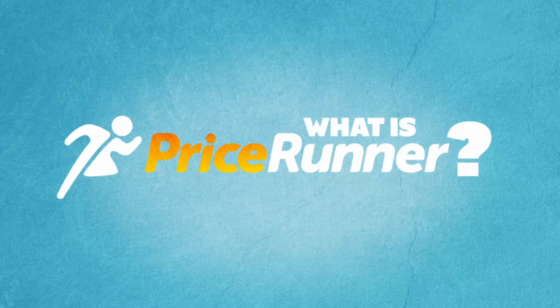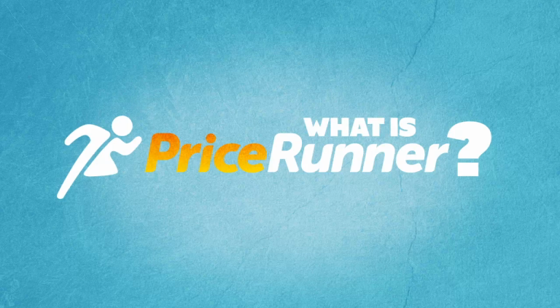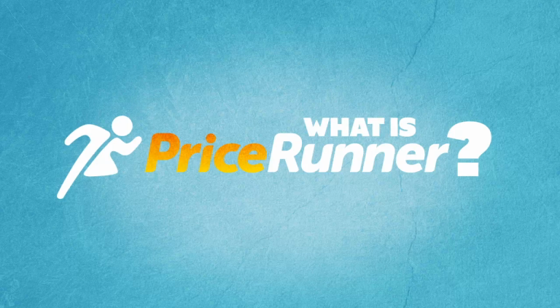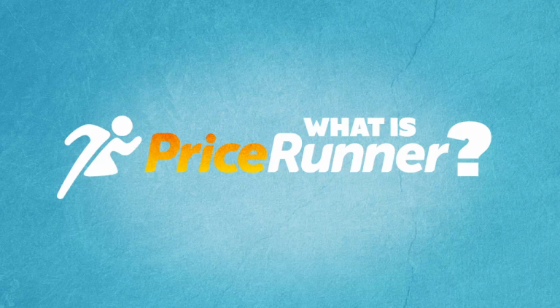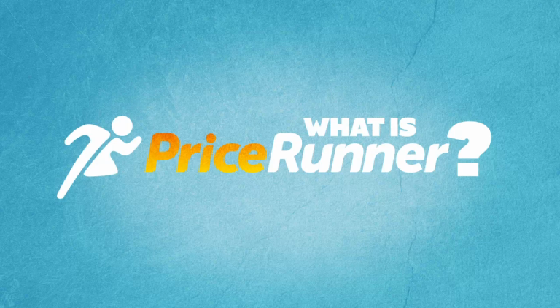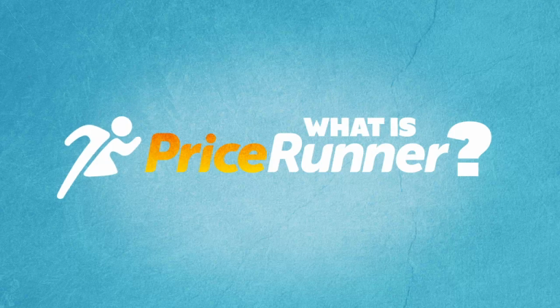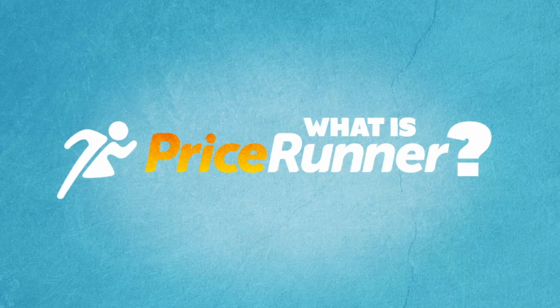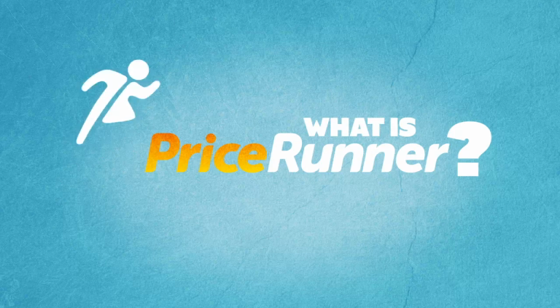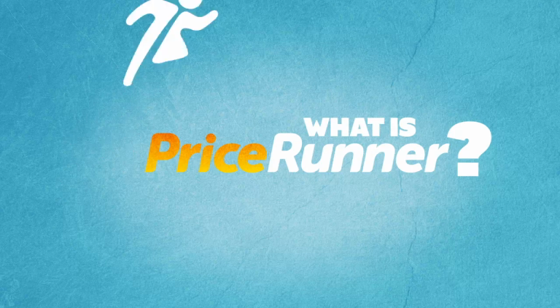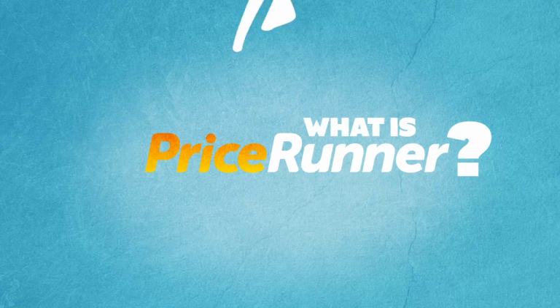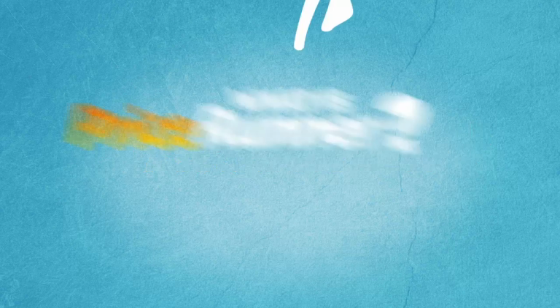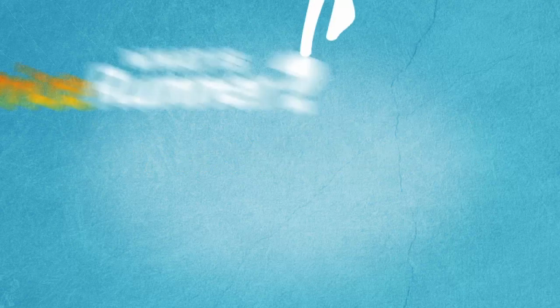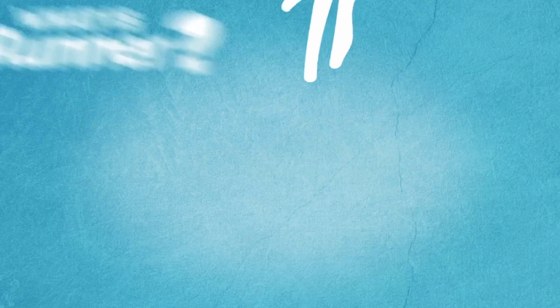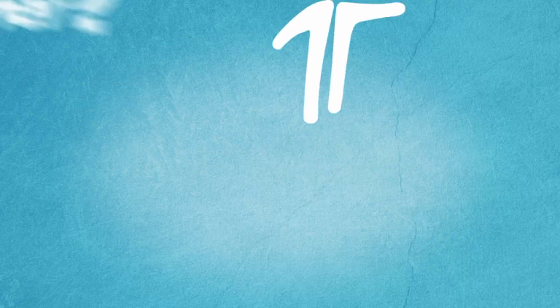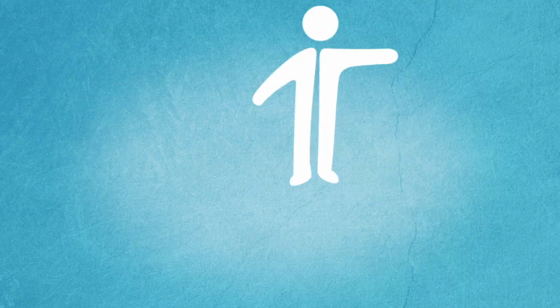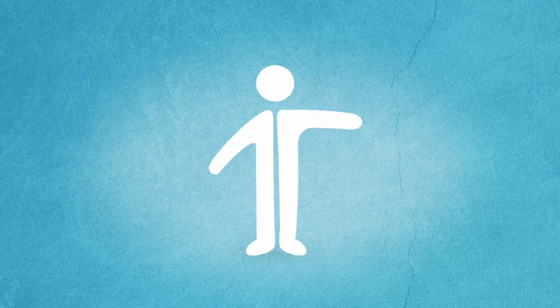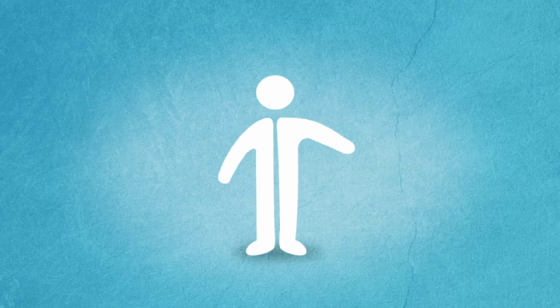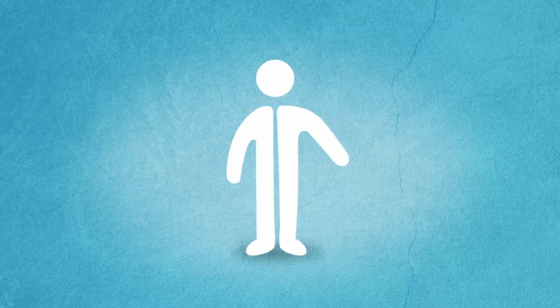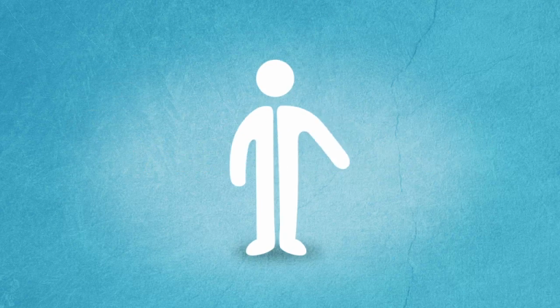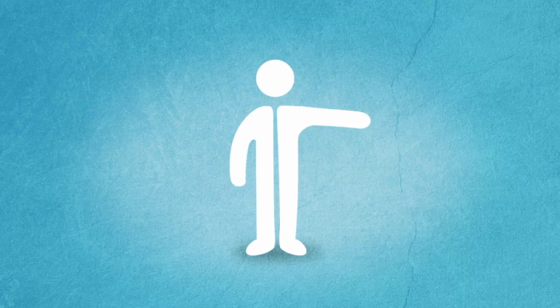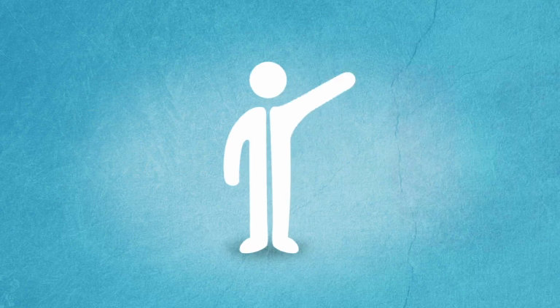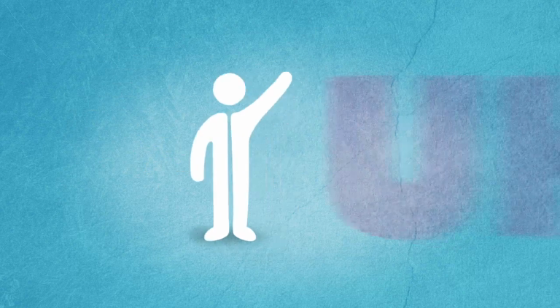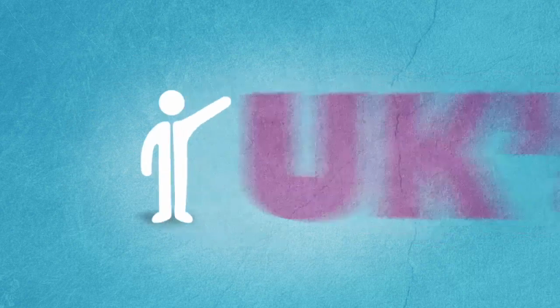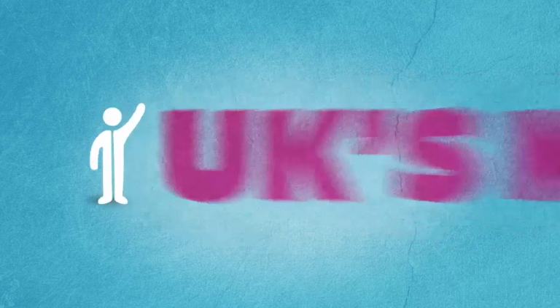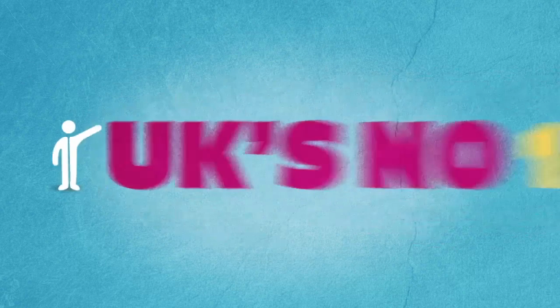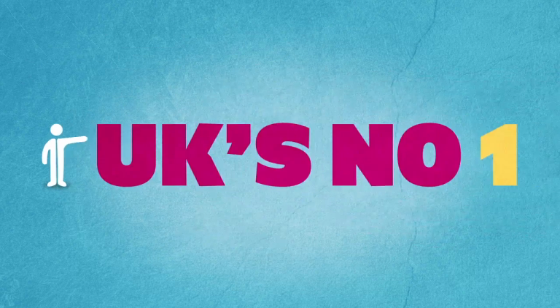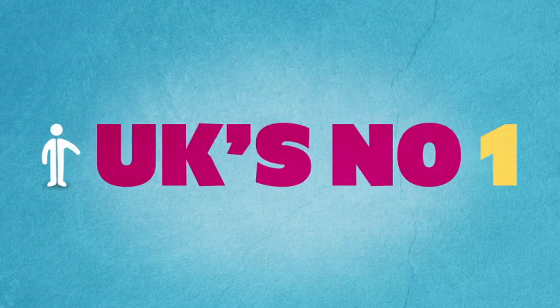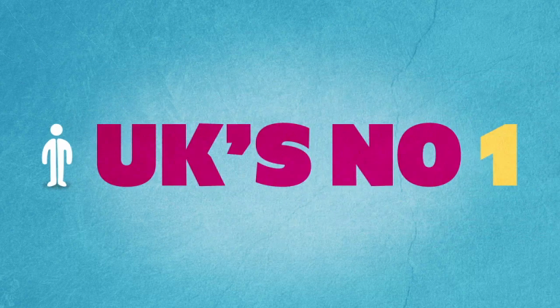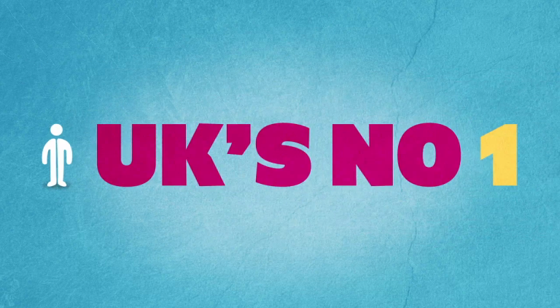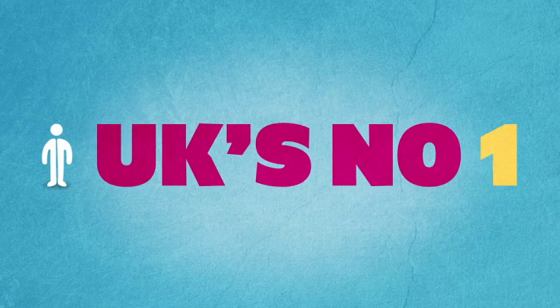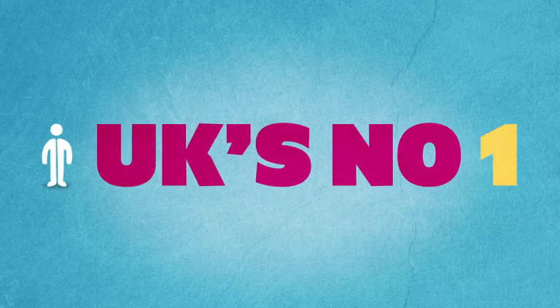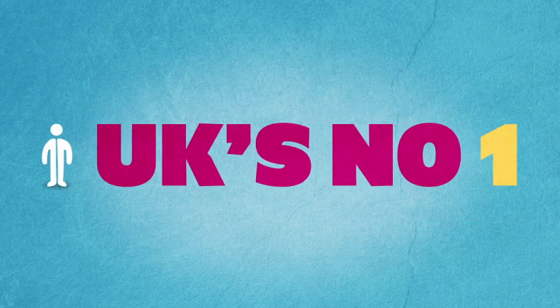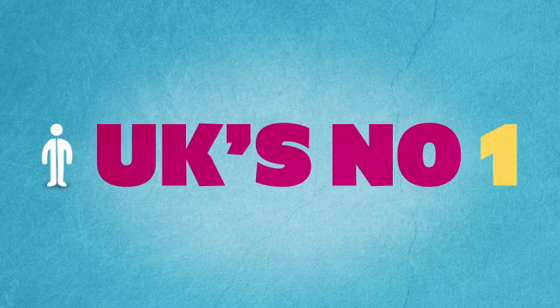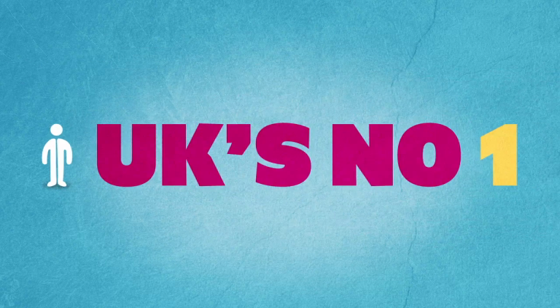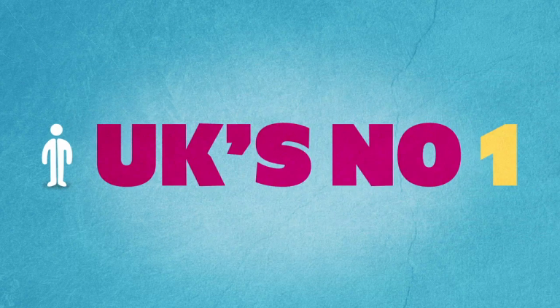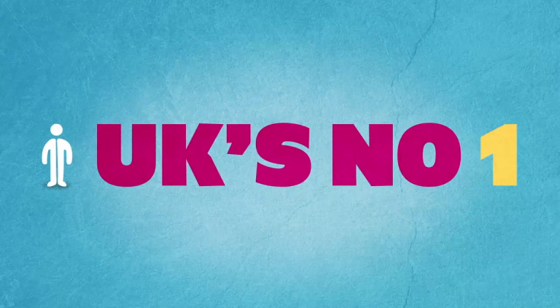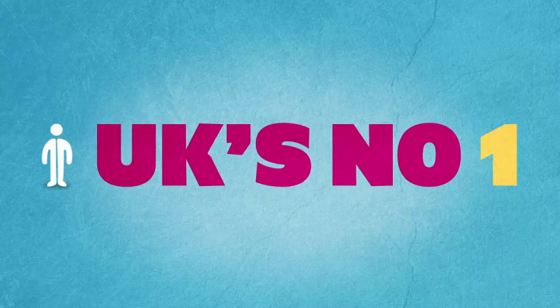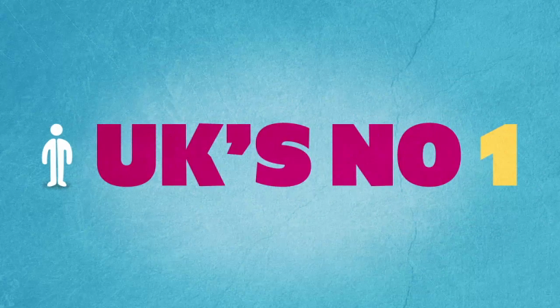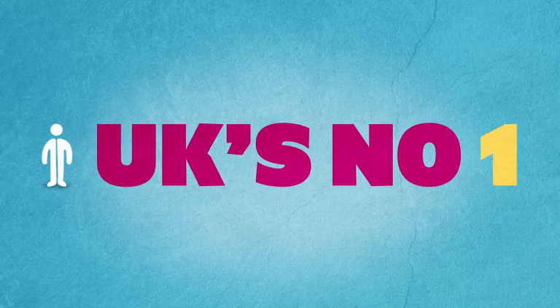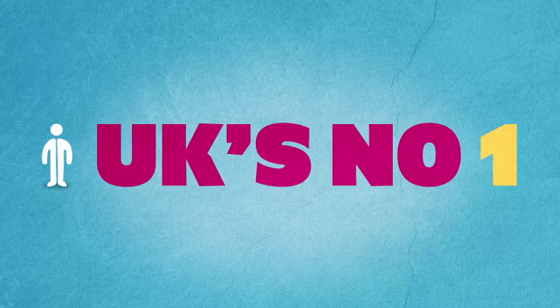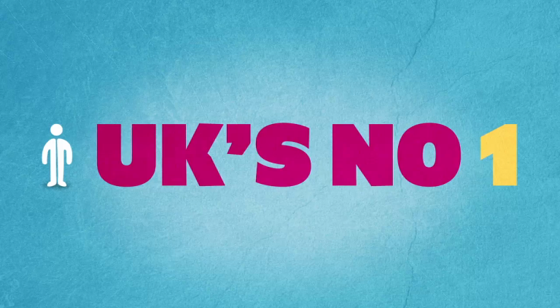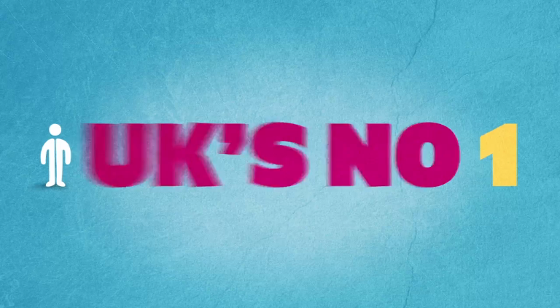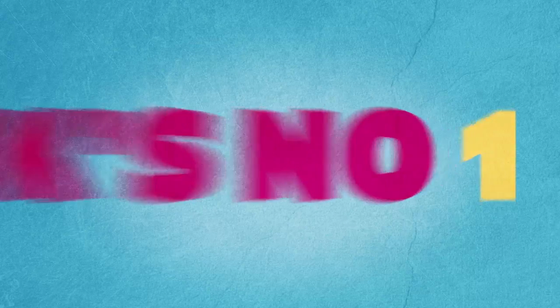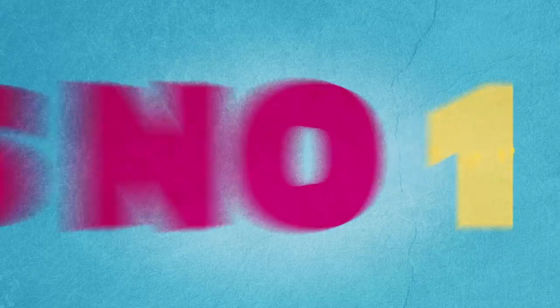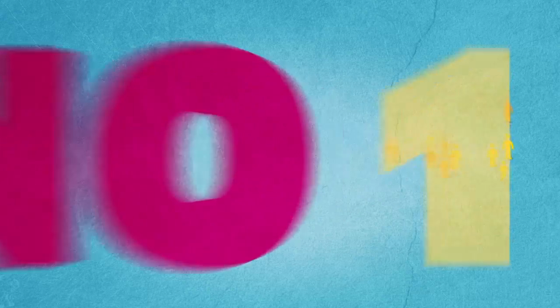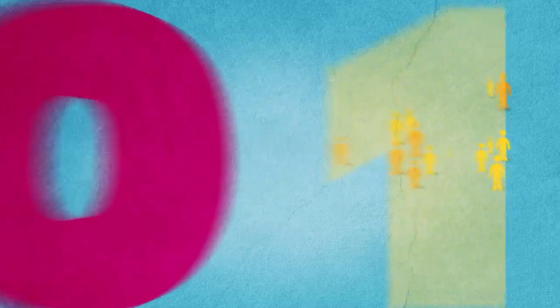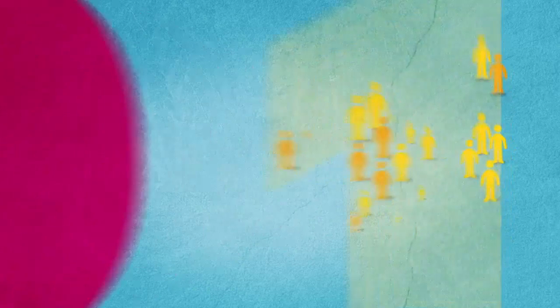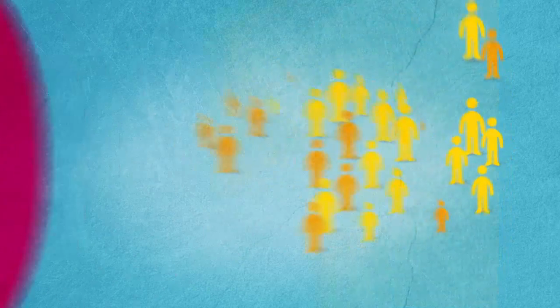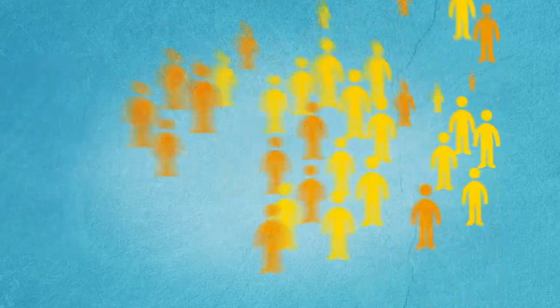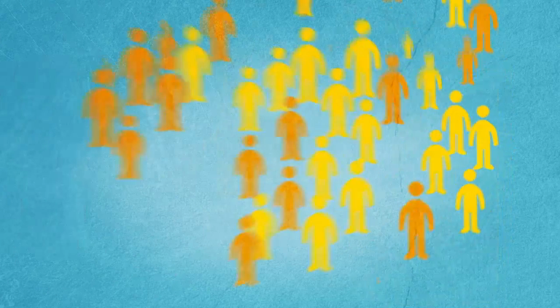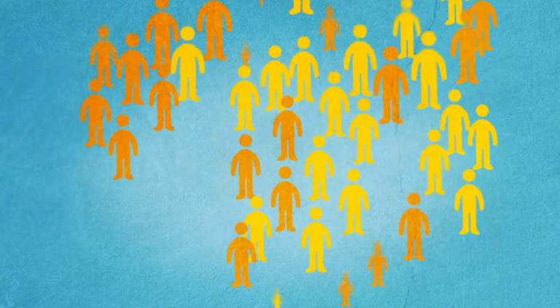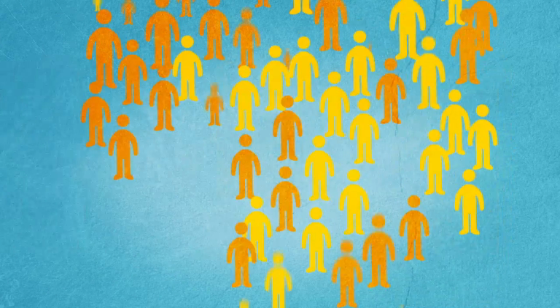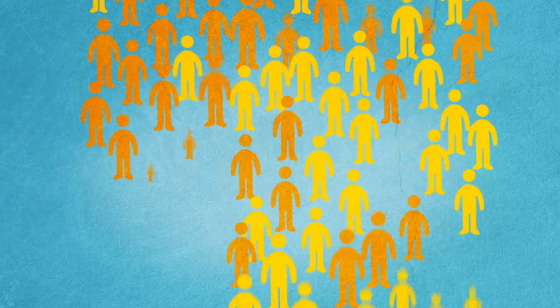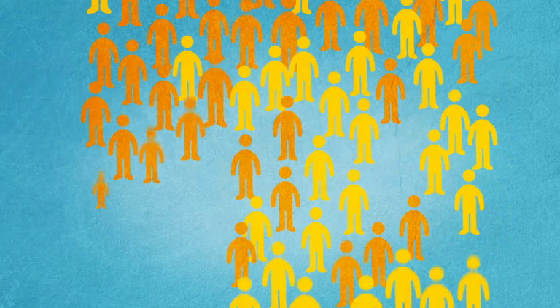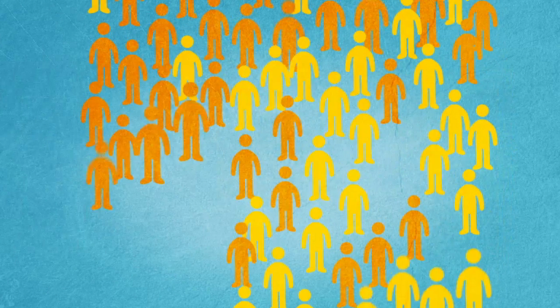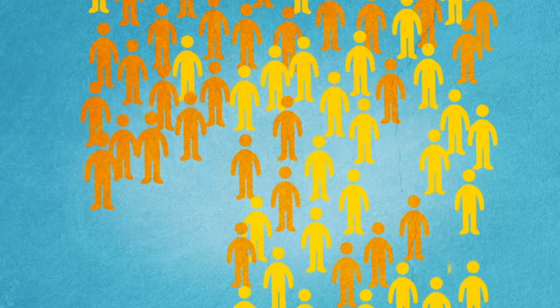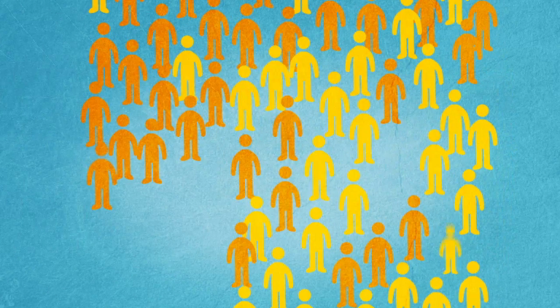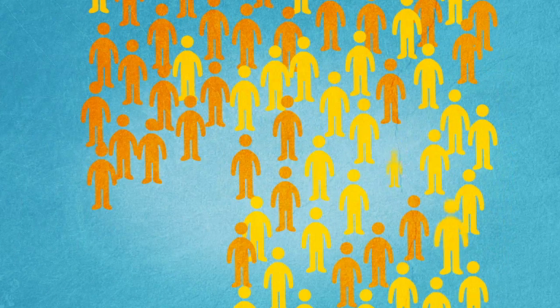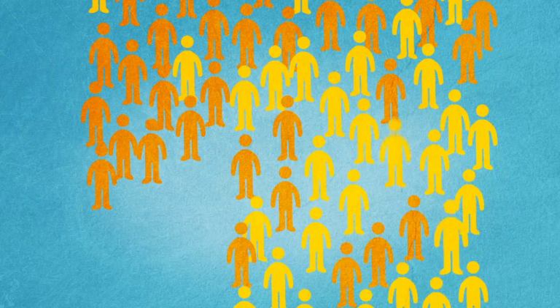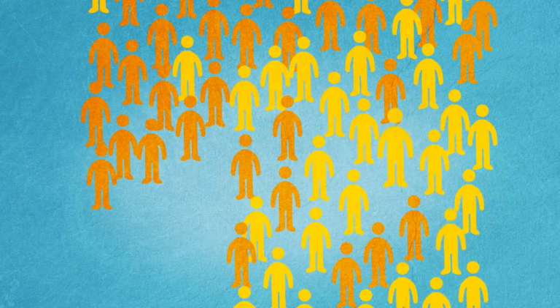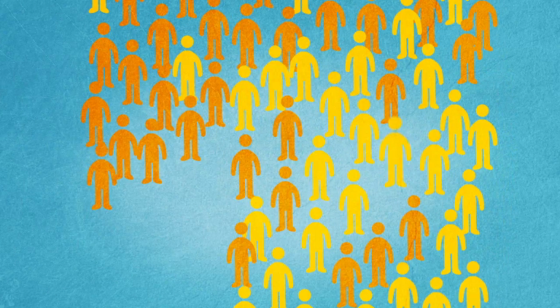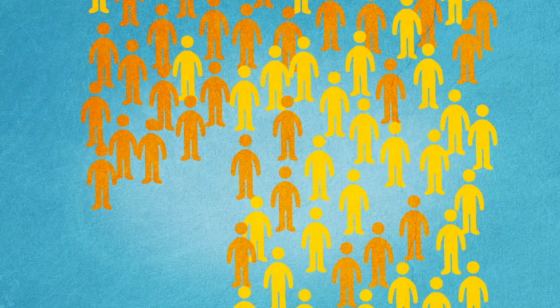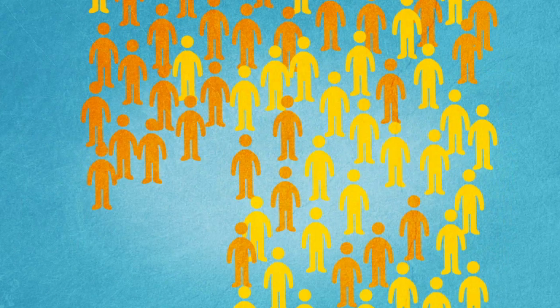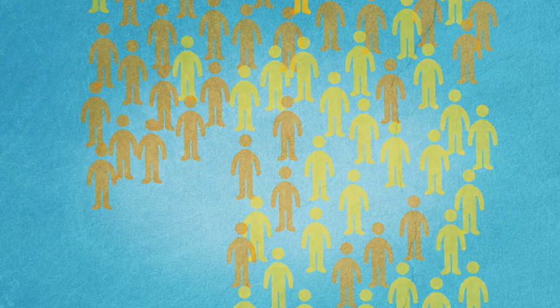What is Price Runner? We're the UK's number one shopping comparison site, helping millions of British shoppers save money every week.